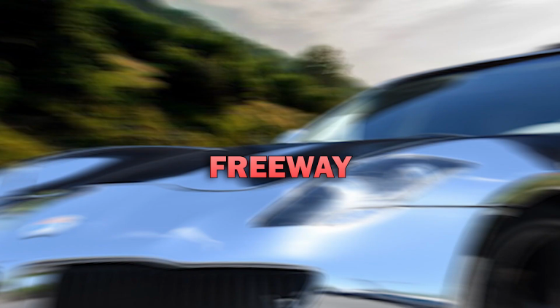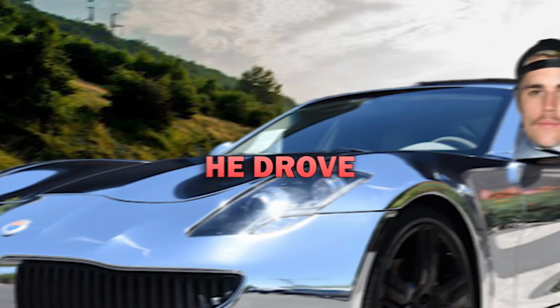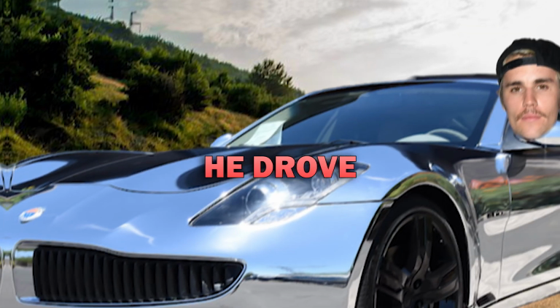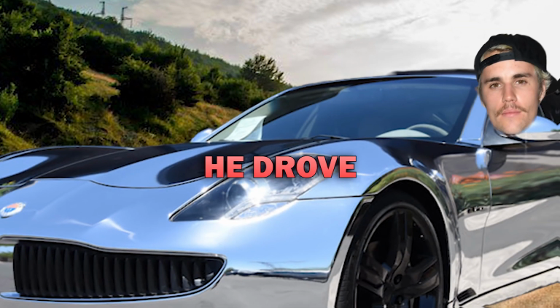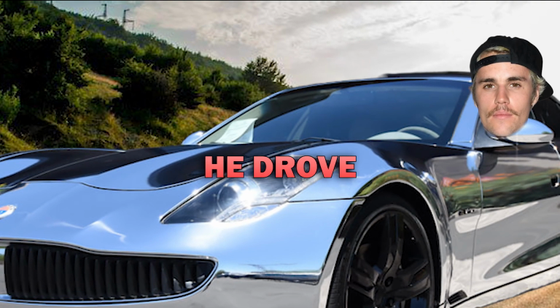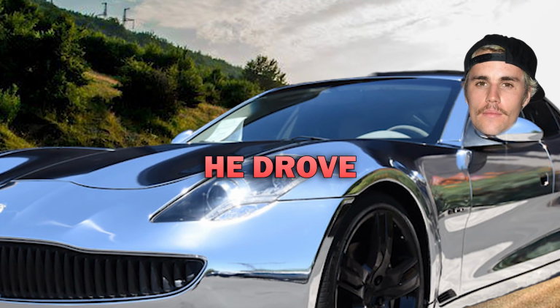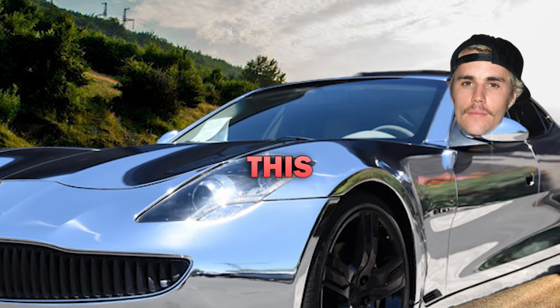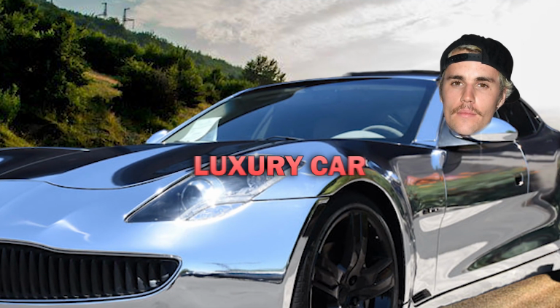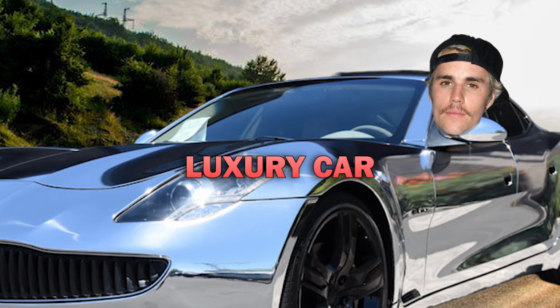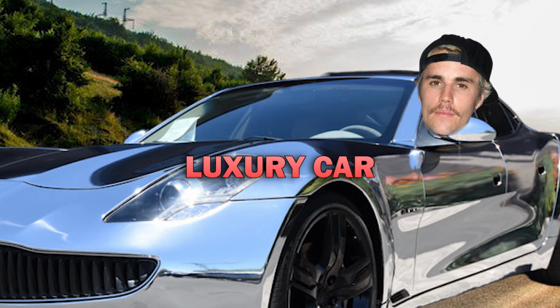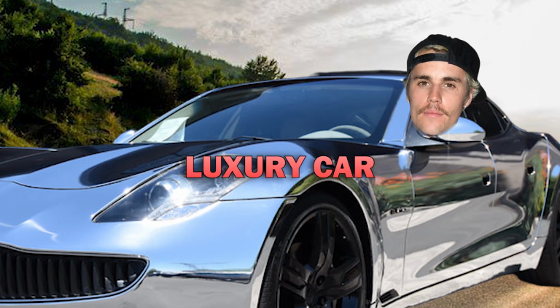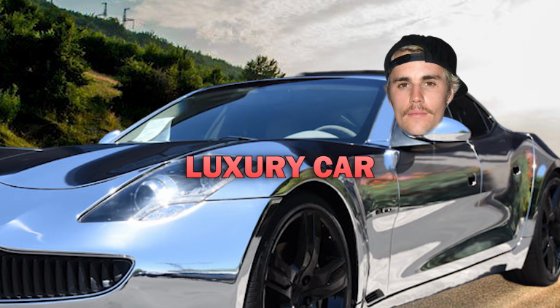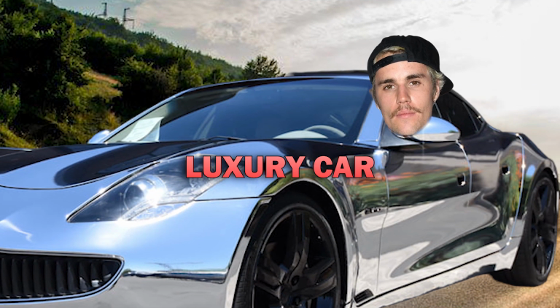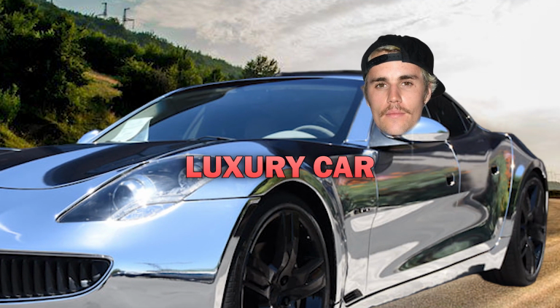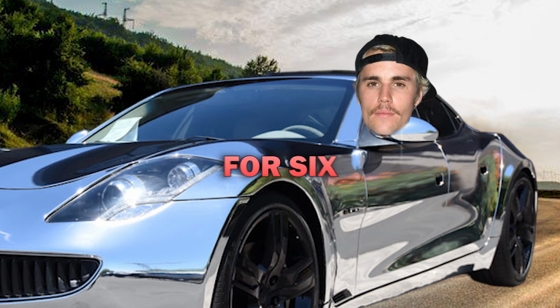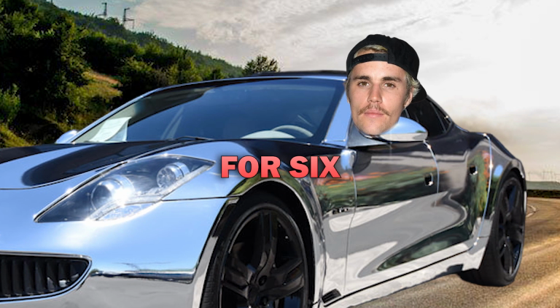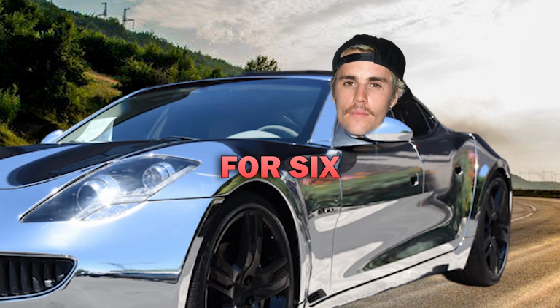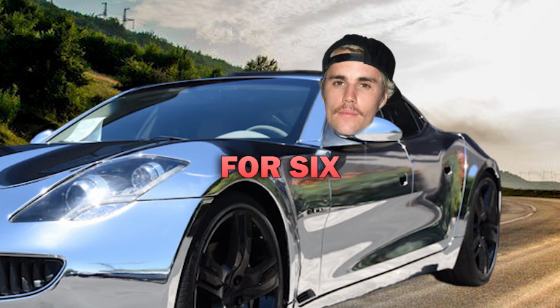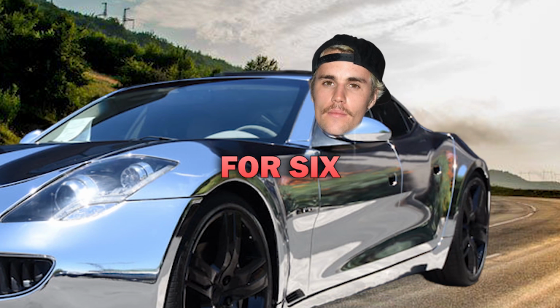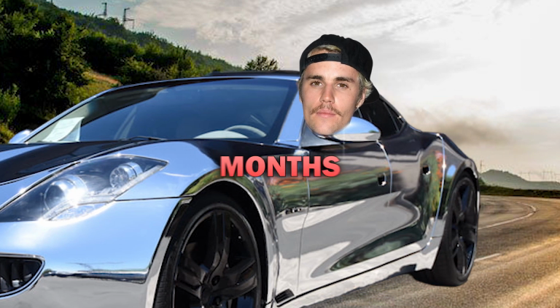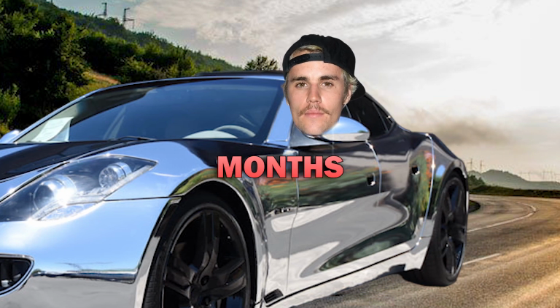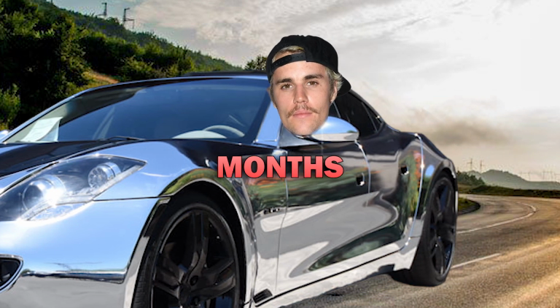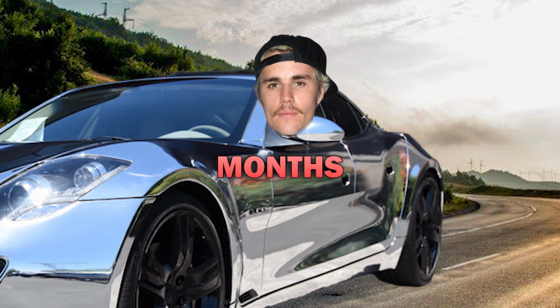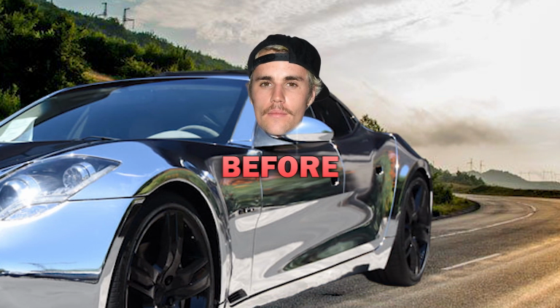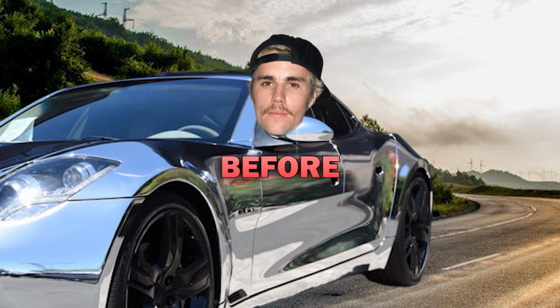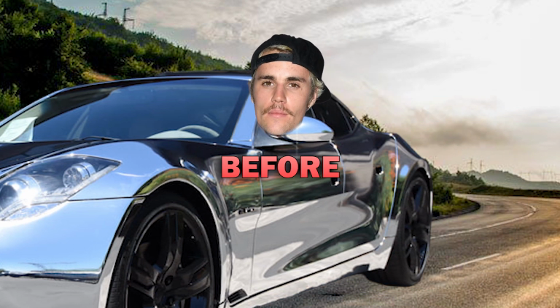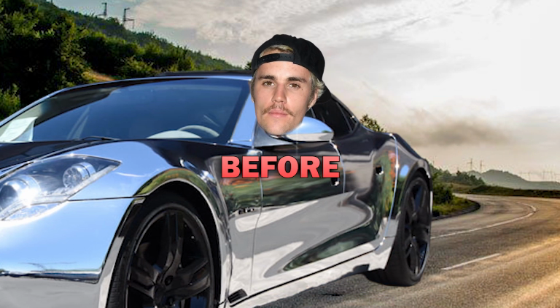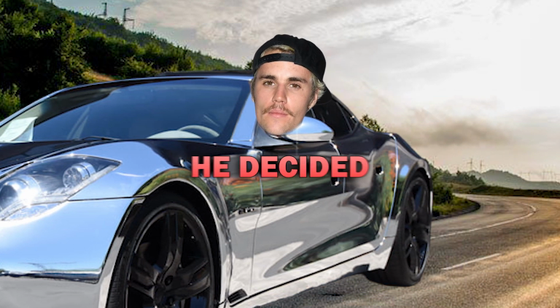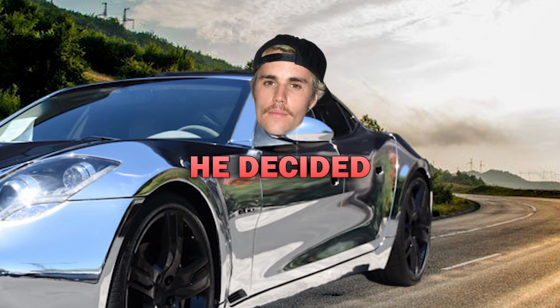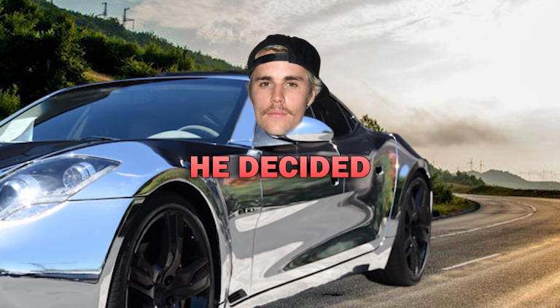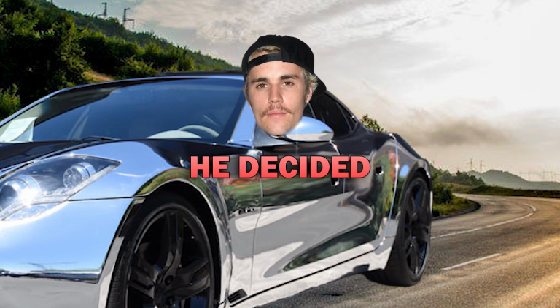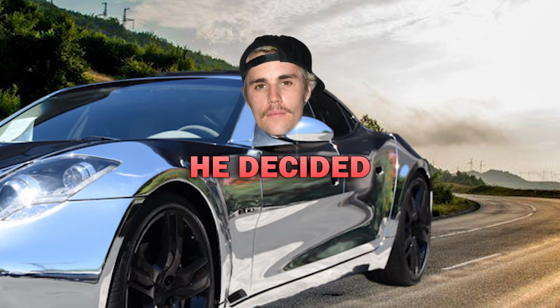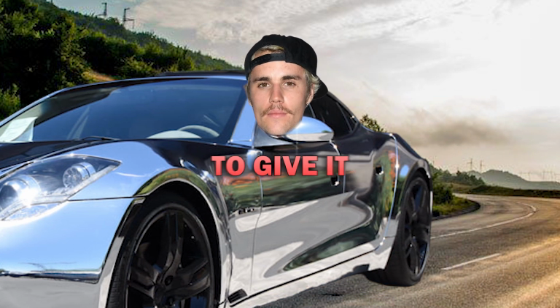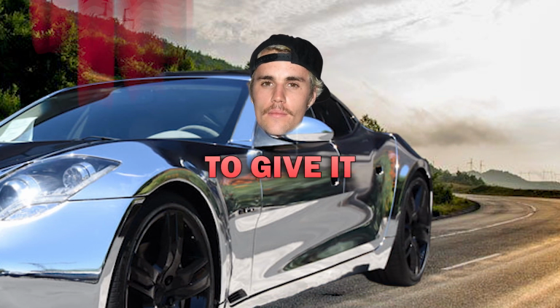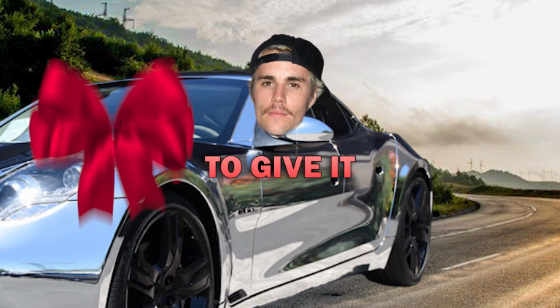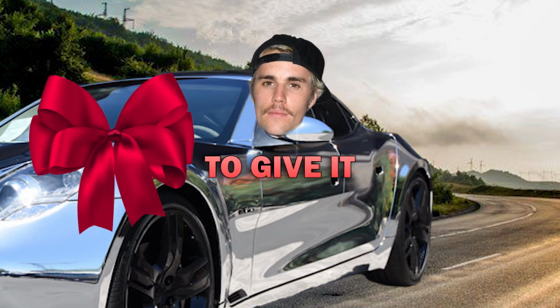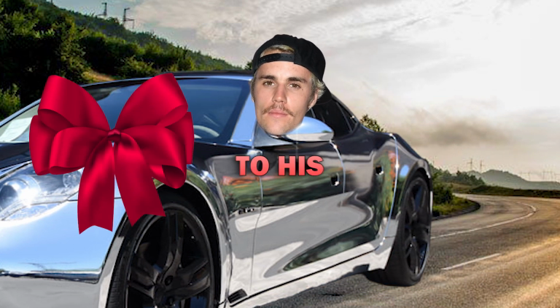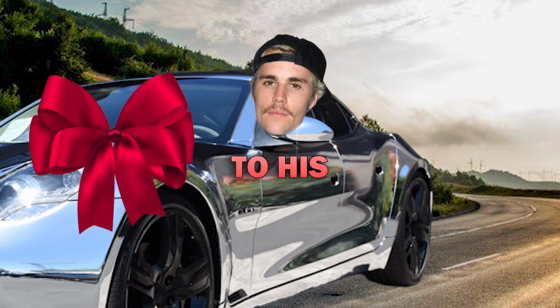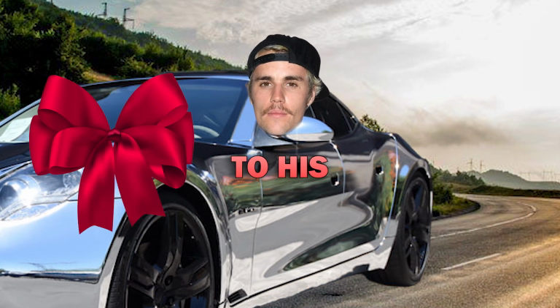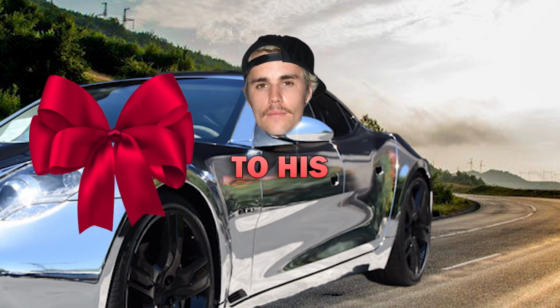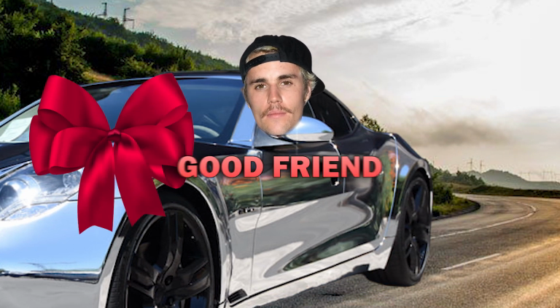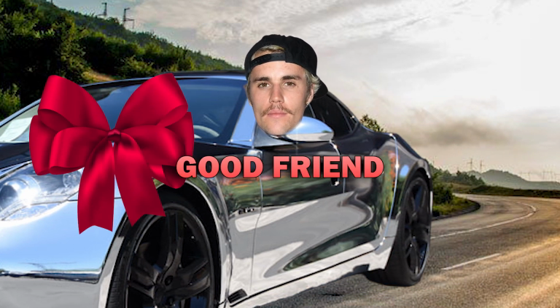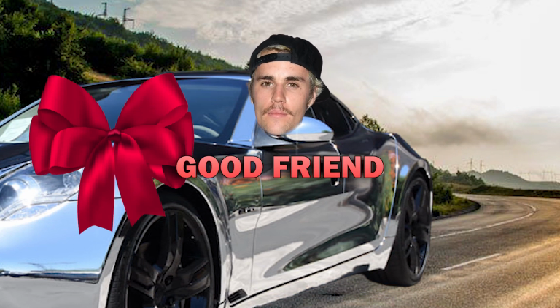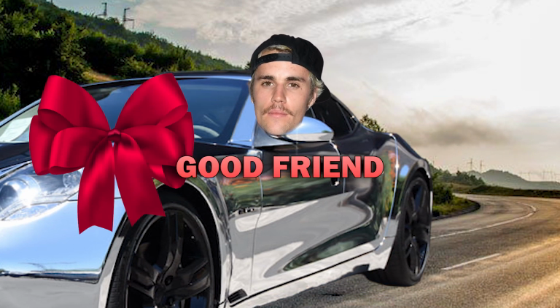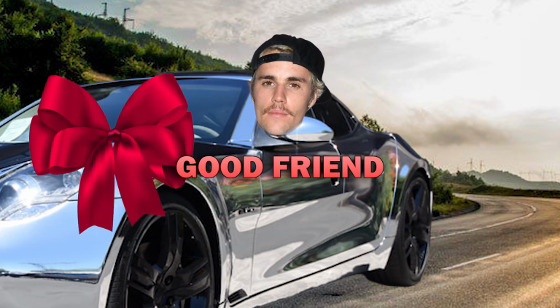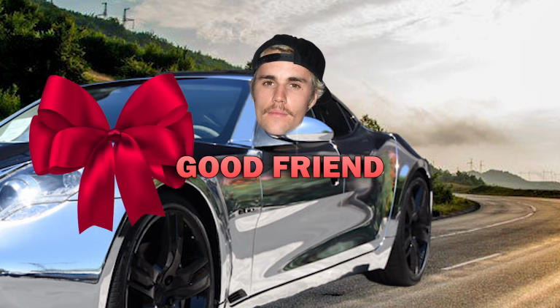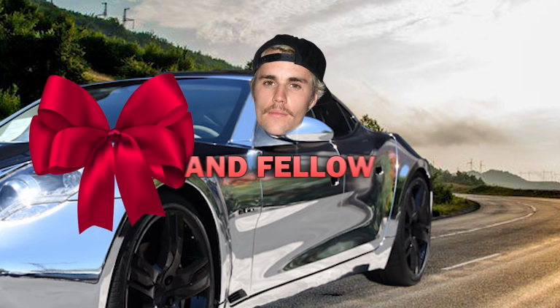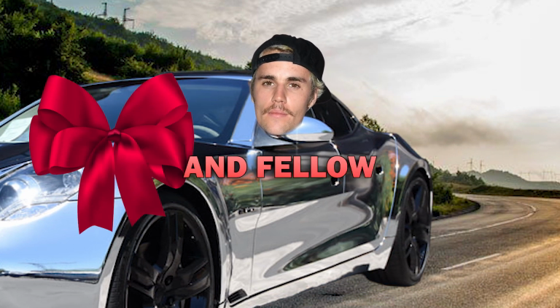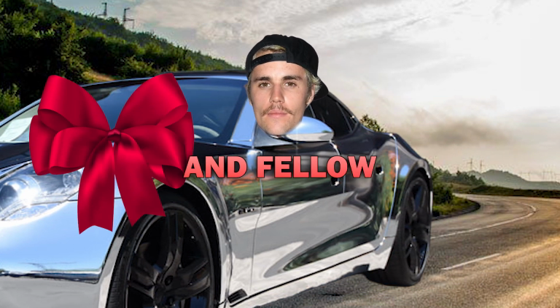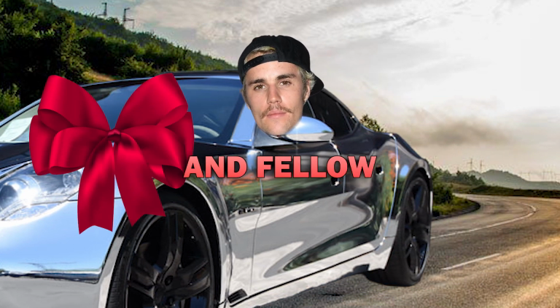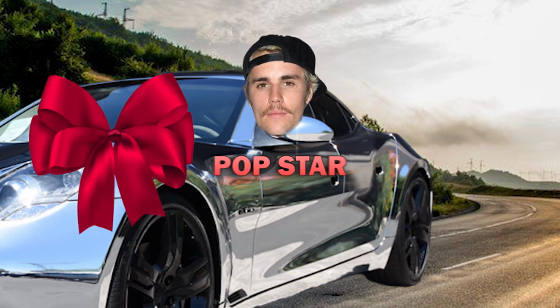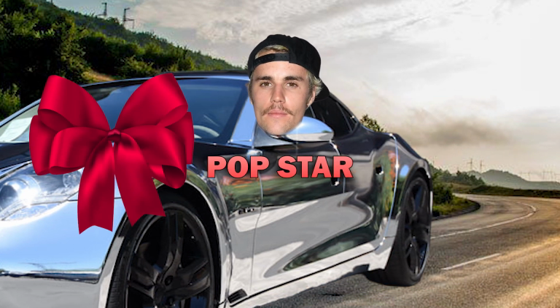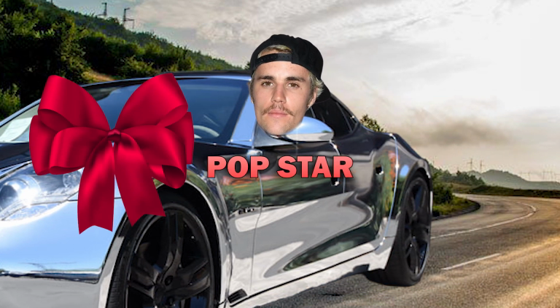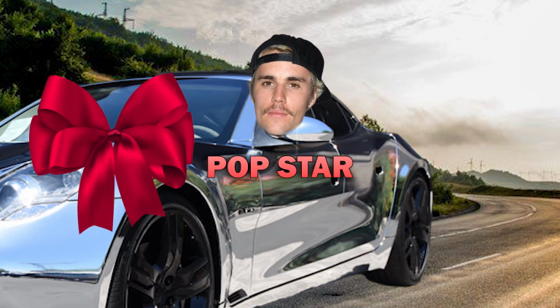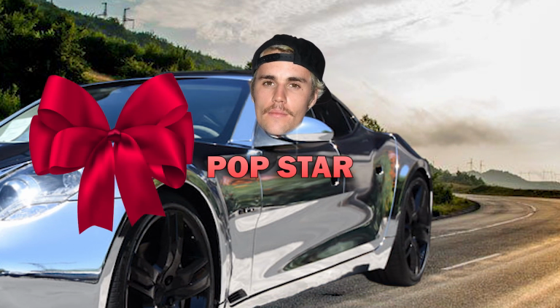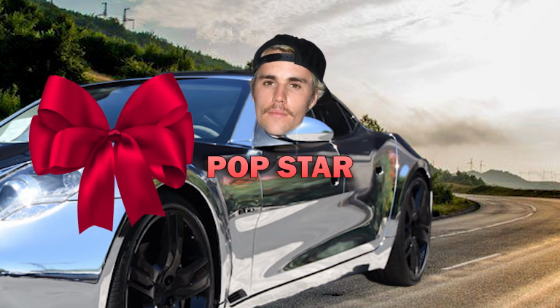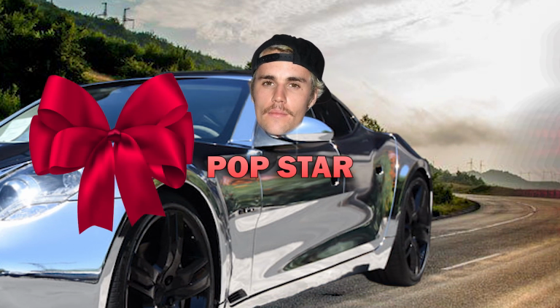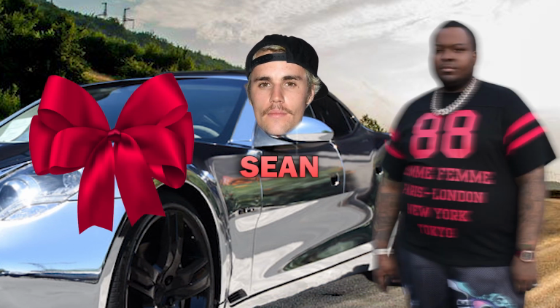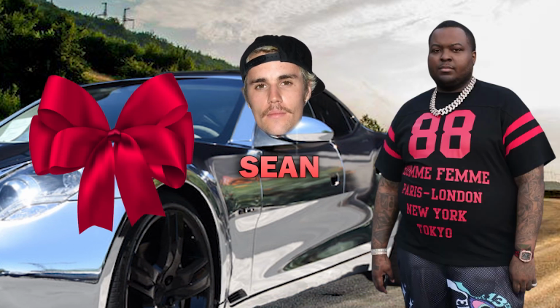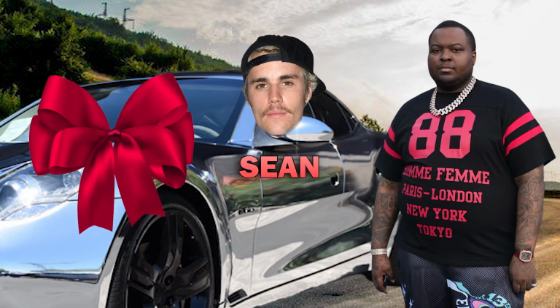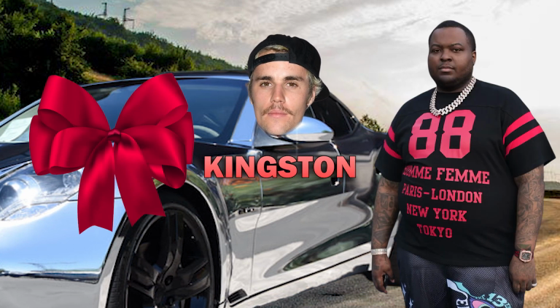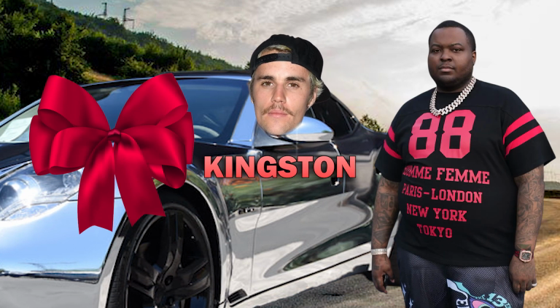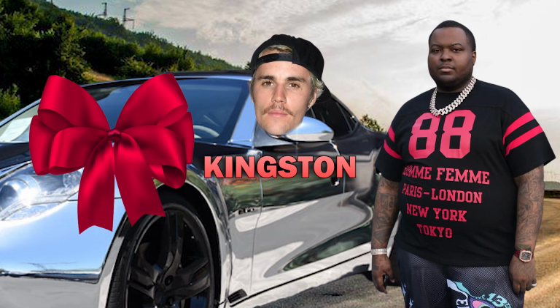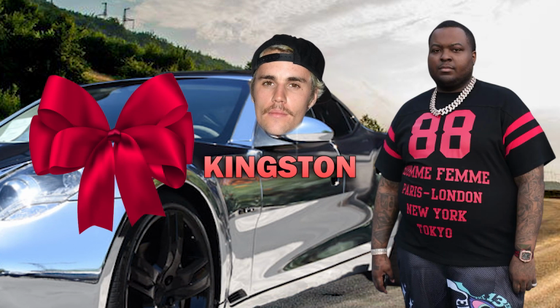He drove this luxury car for six months before he decided to give it to his good friend and fellow pop star Sean Kingston.